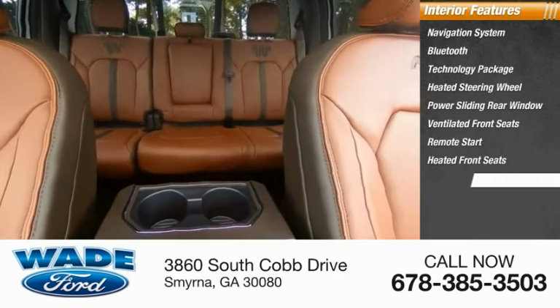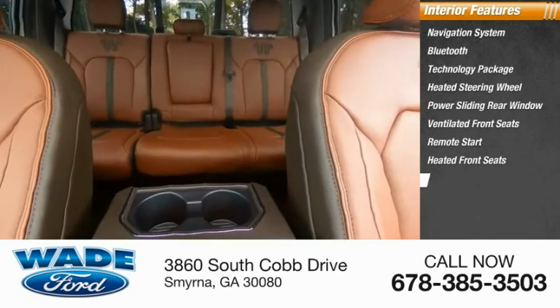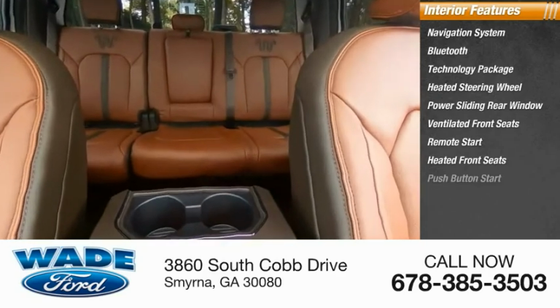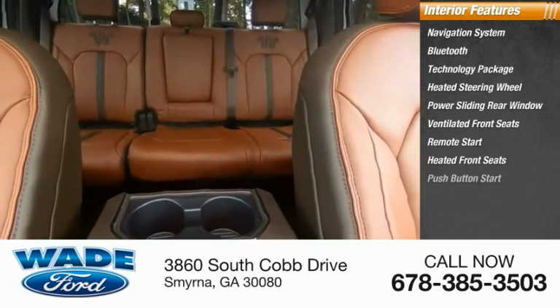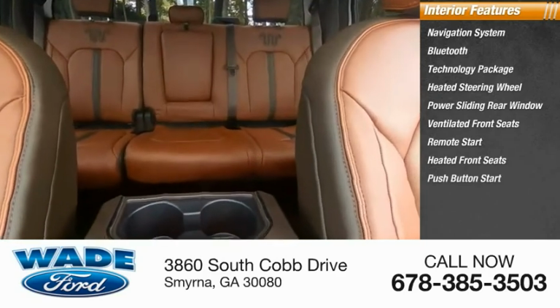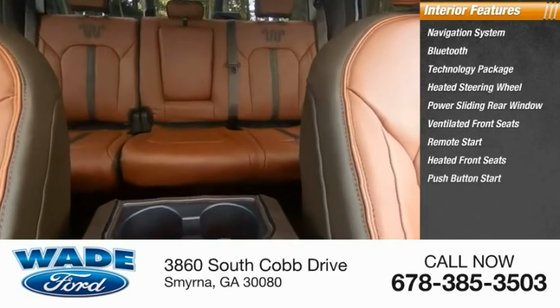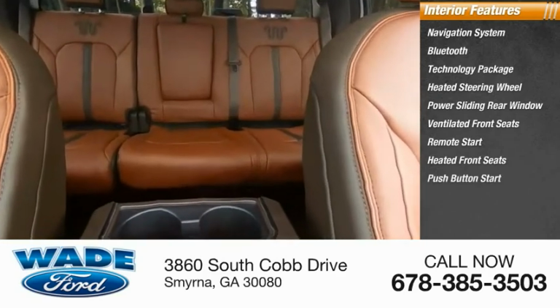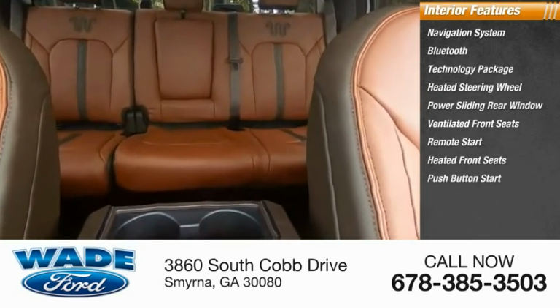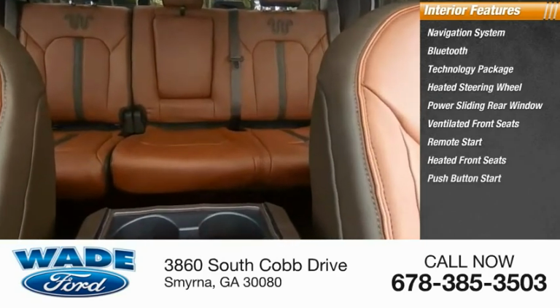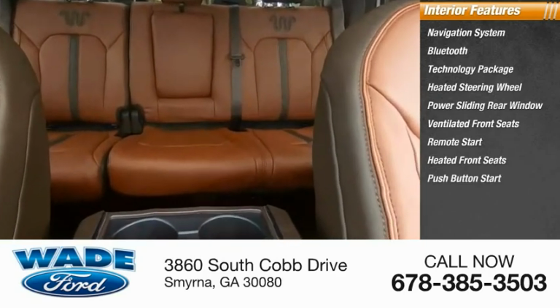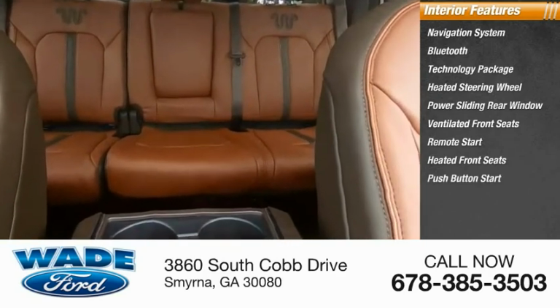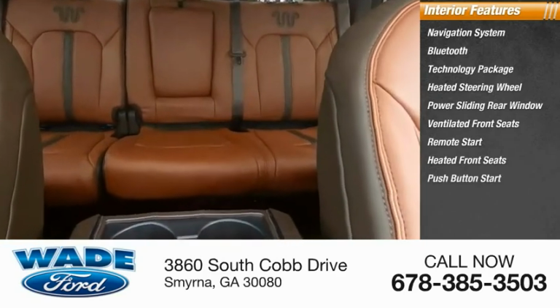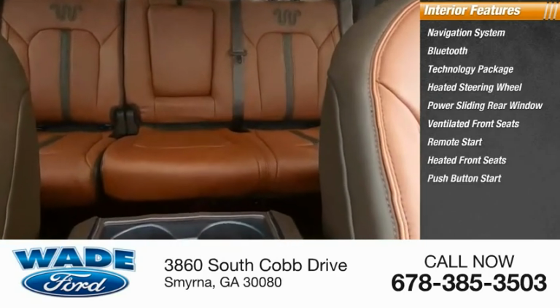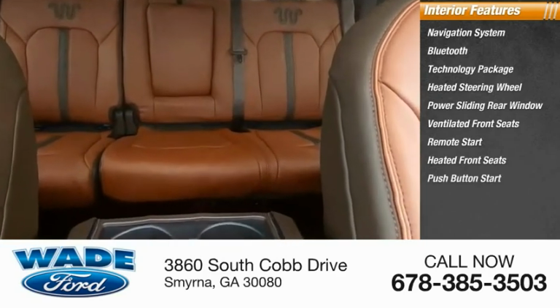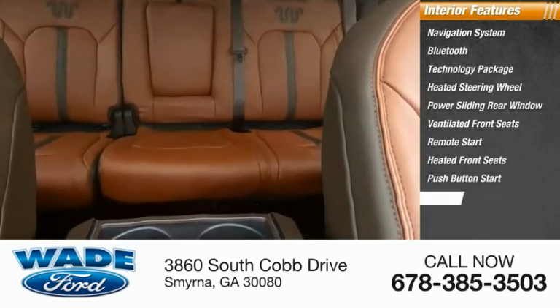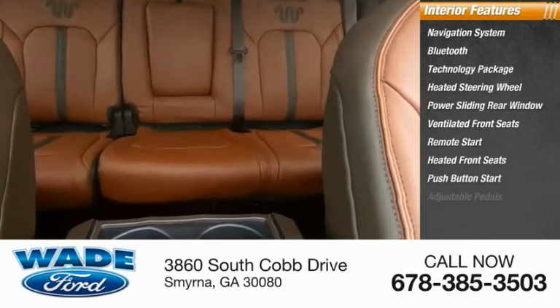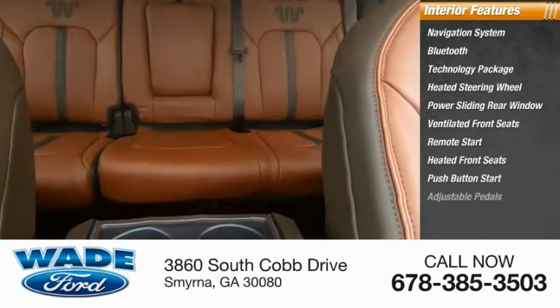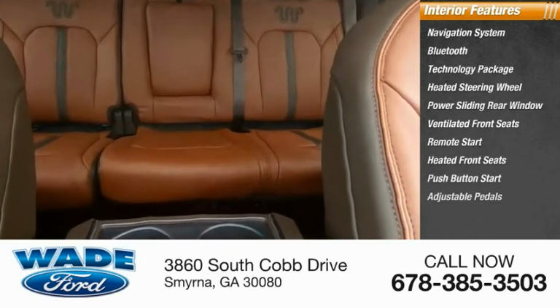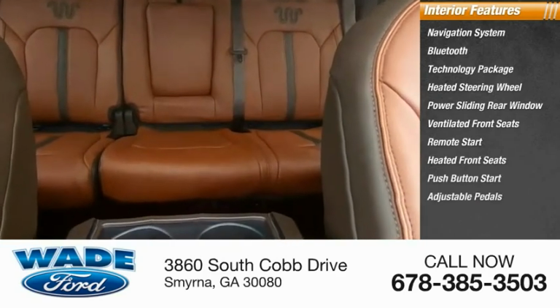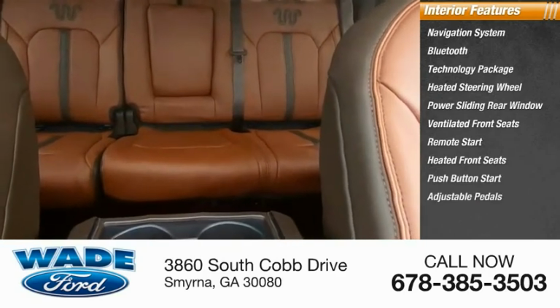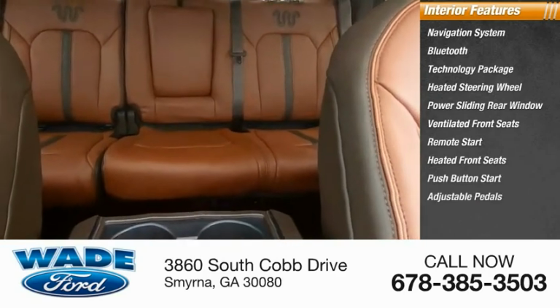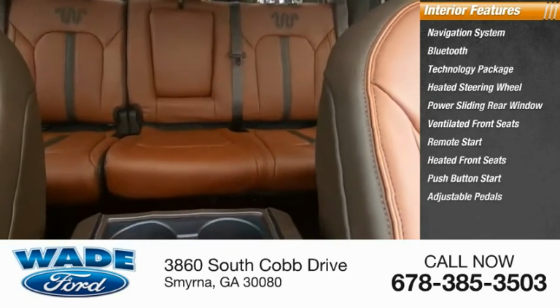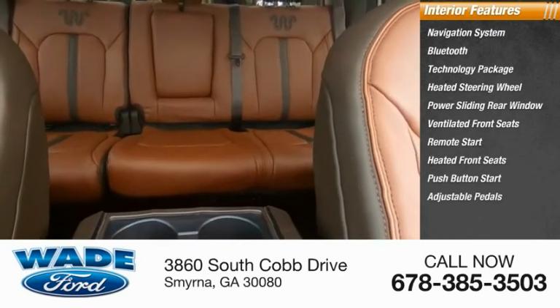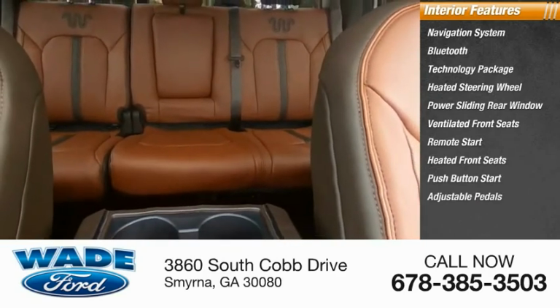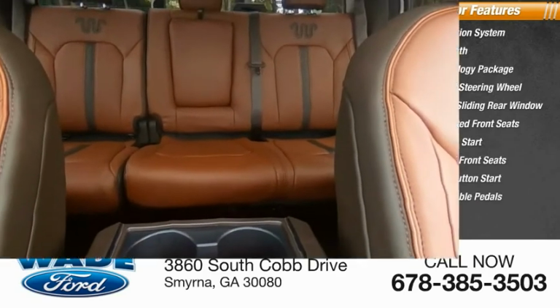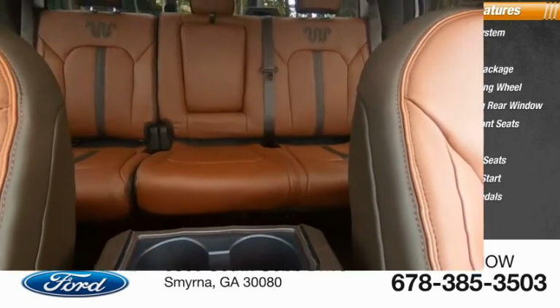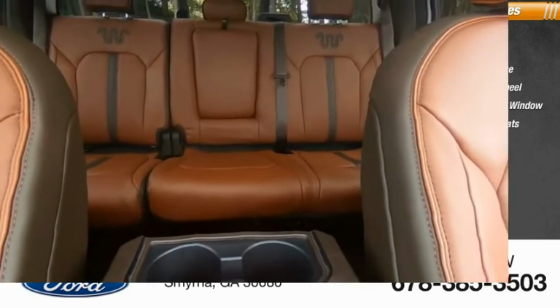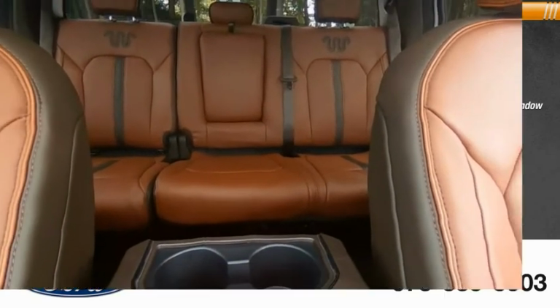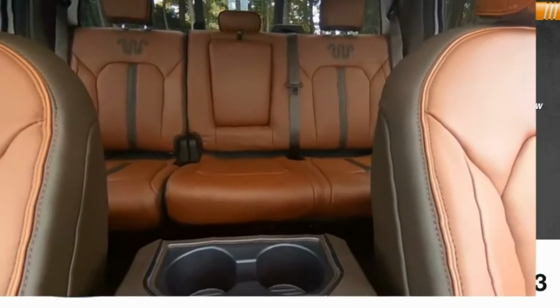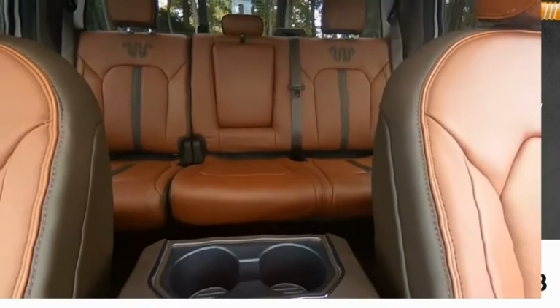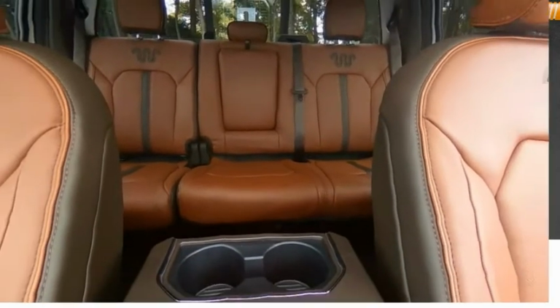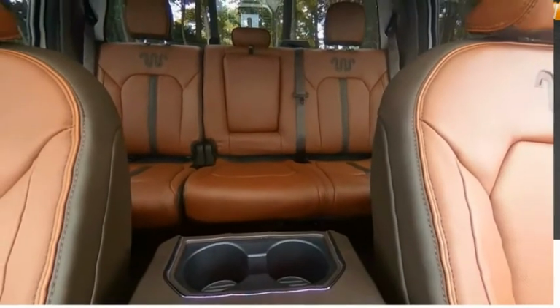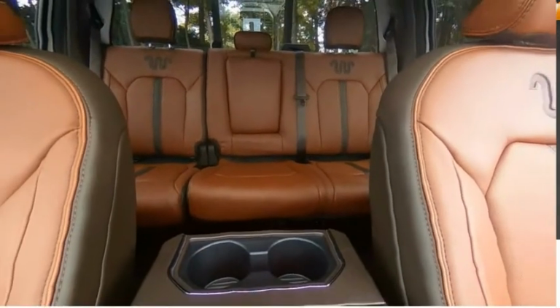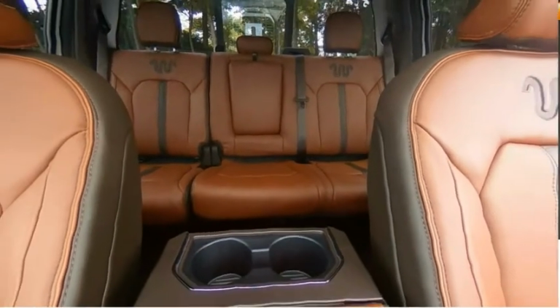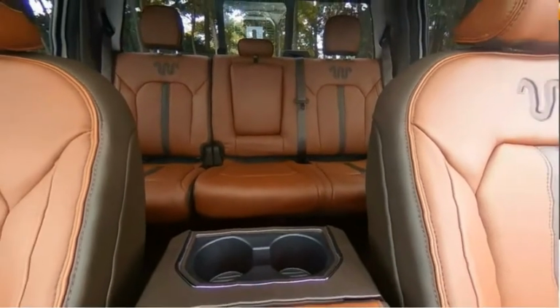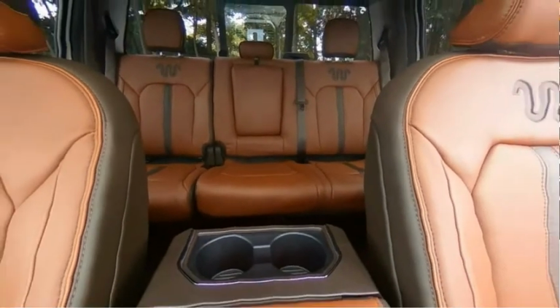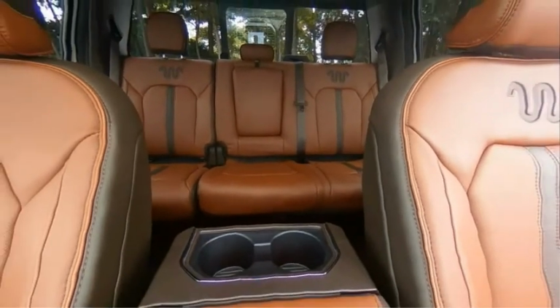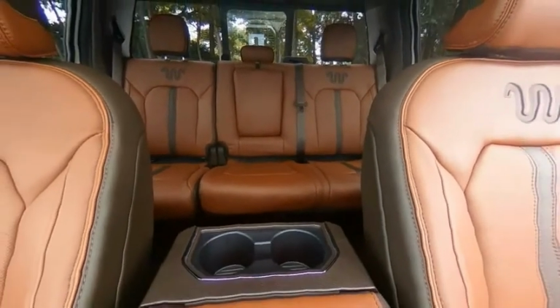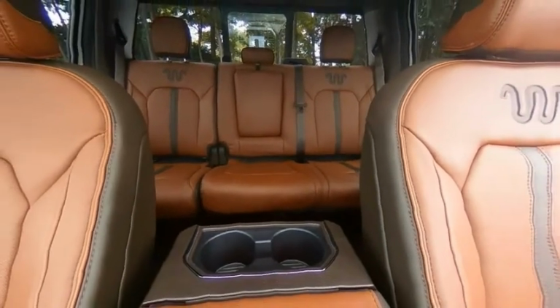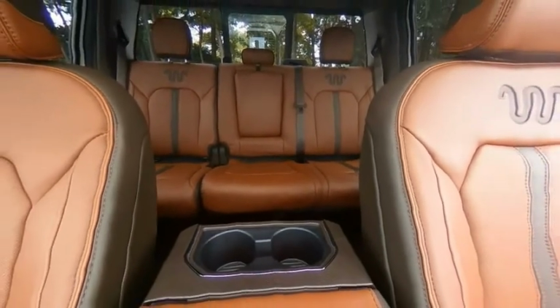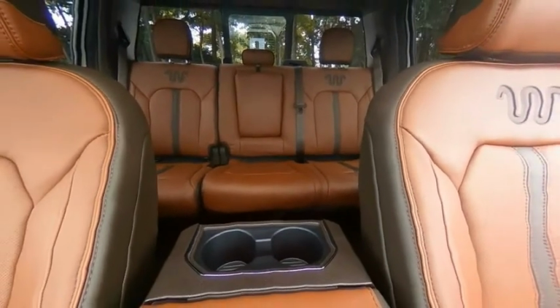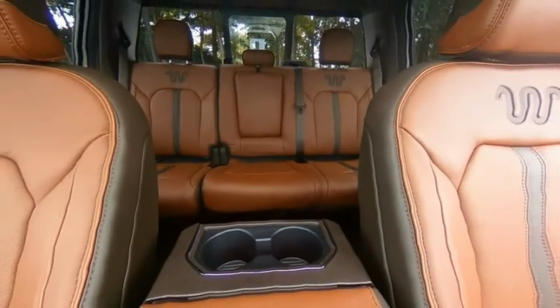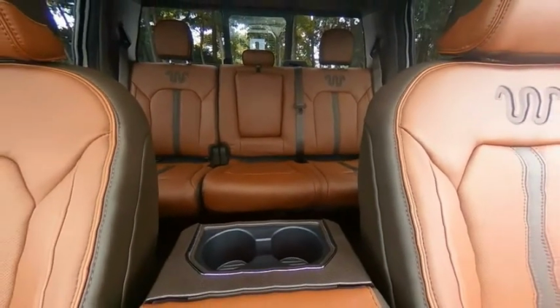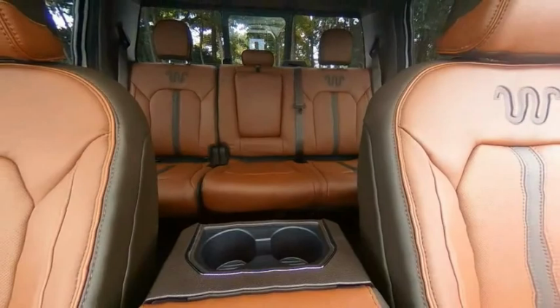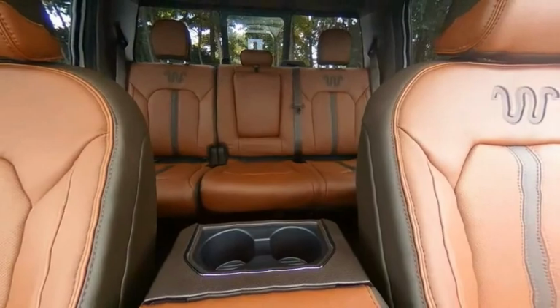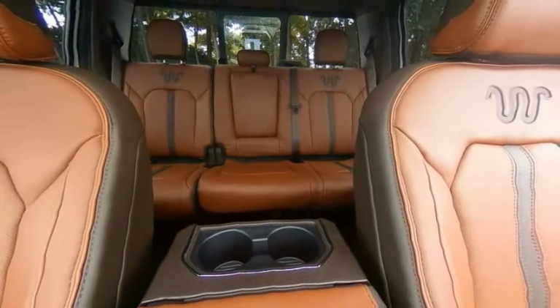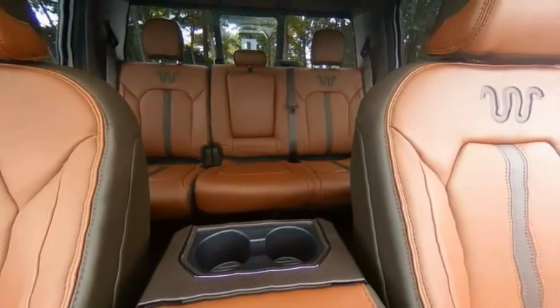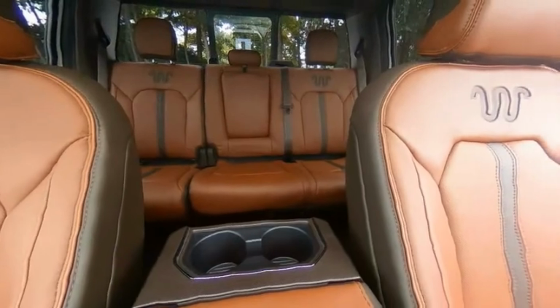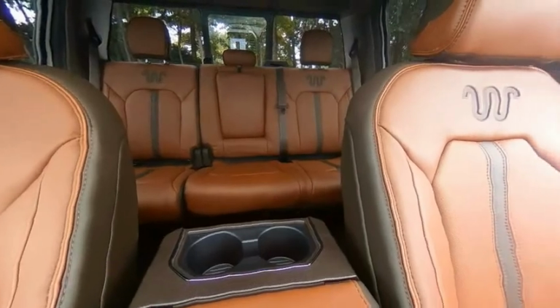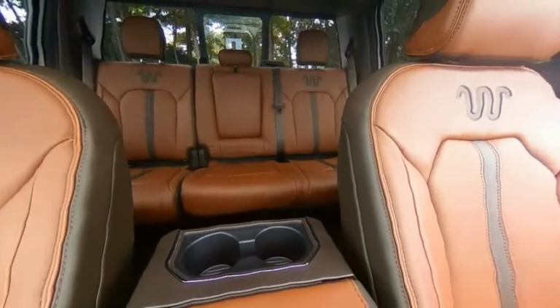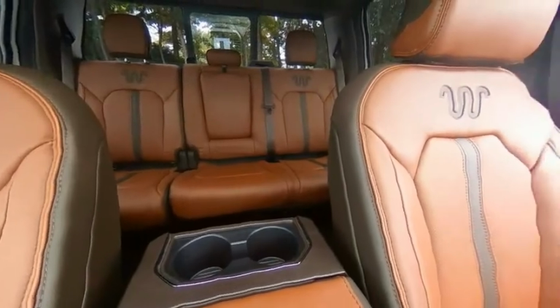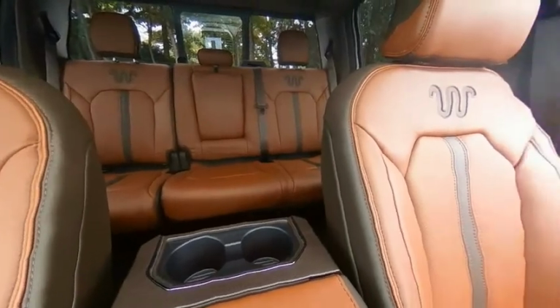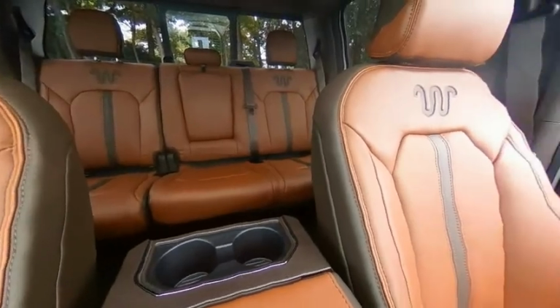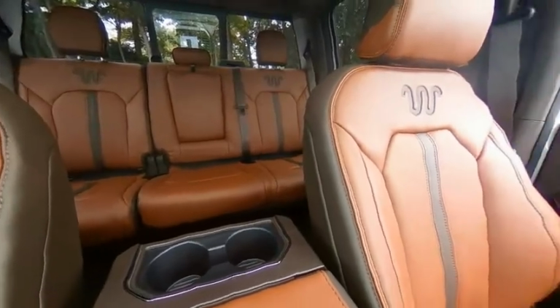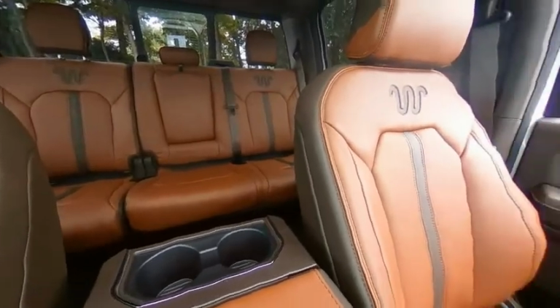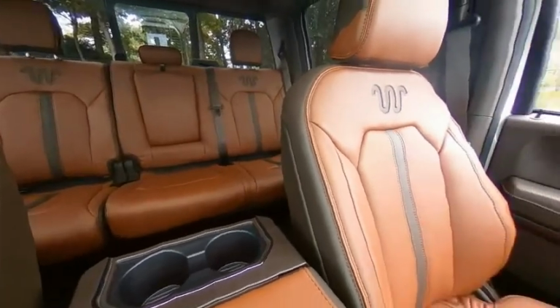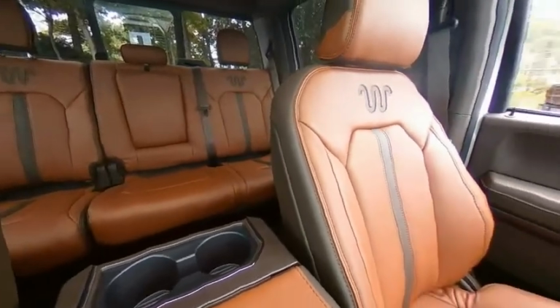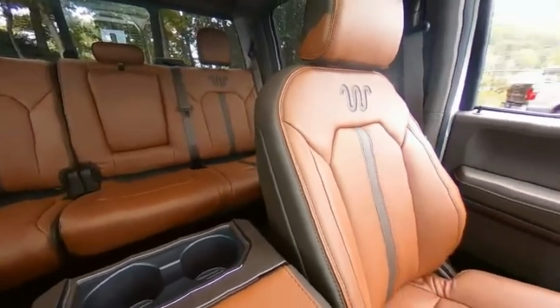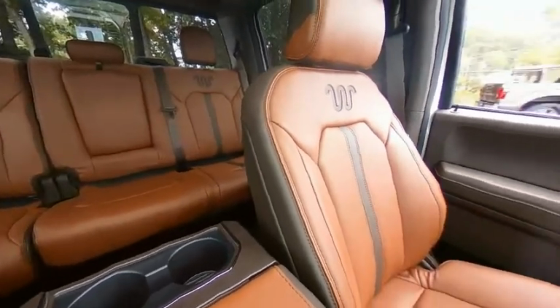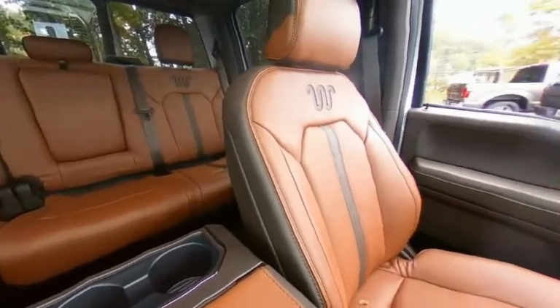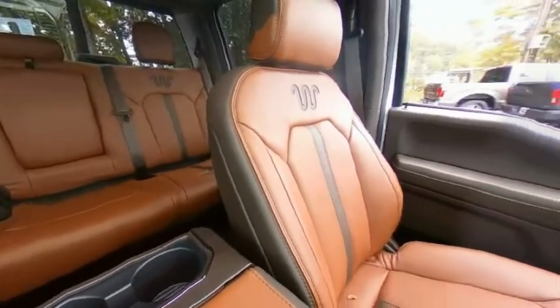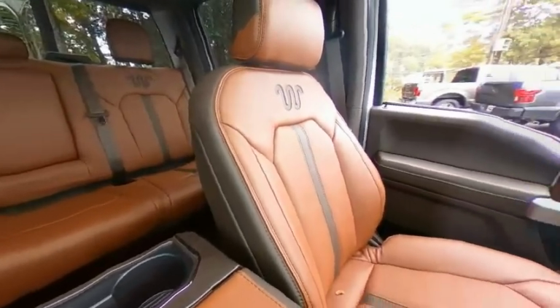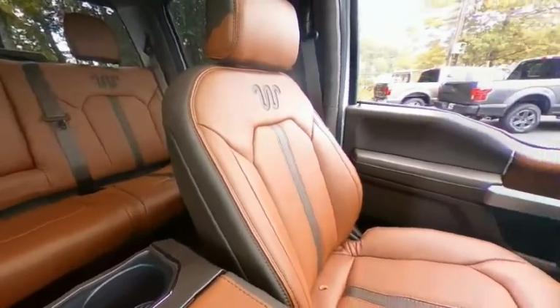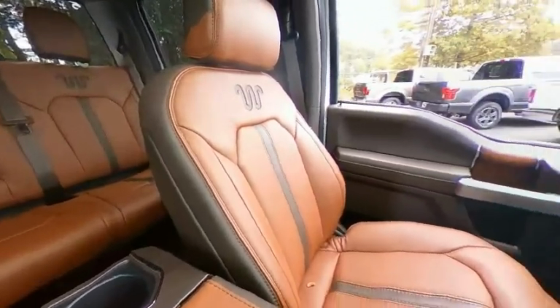Adjustable pedals. This isn't just a vehicle, it's an experience. So stop in for a test drive today.